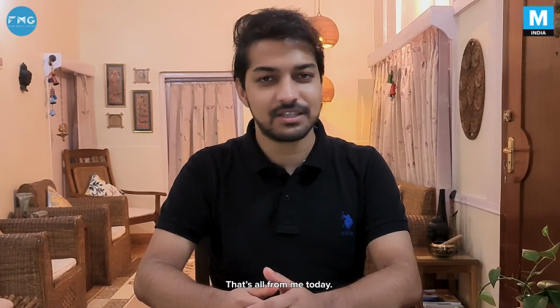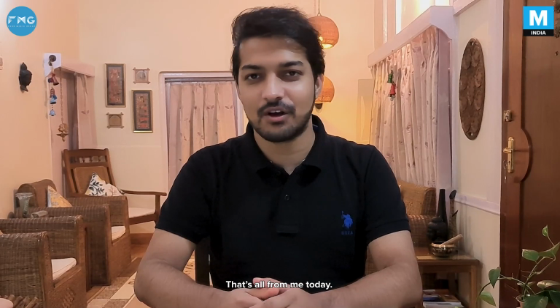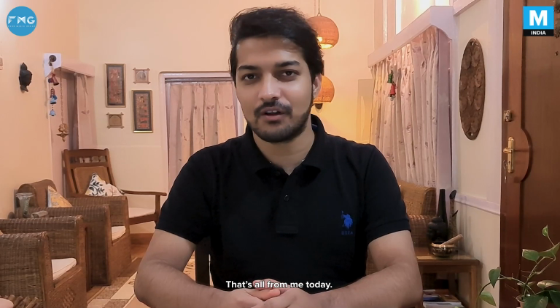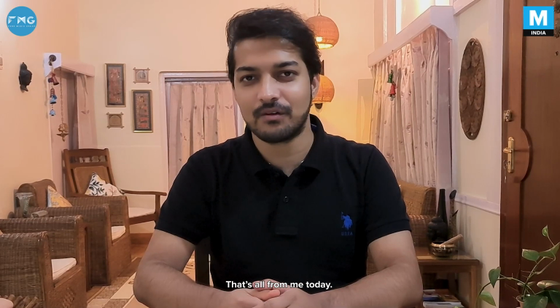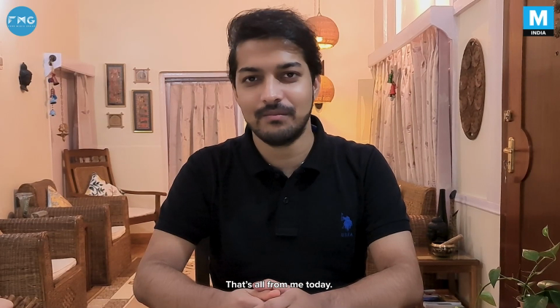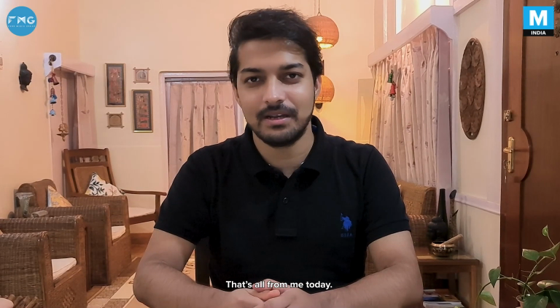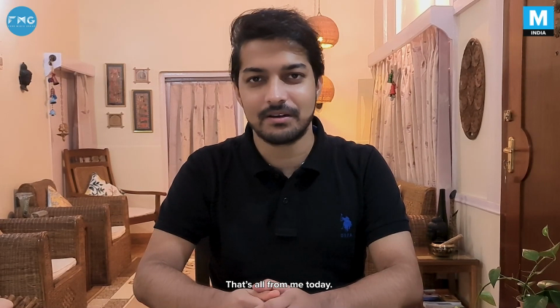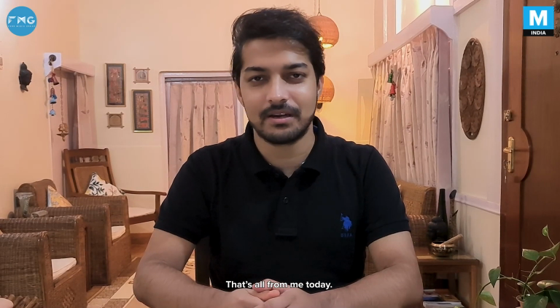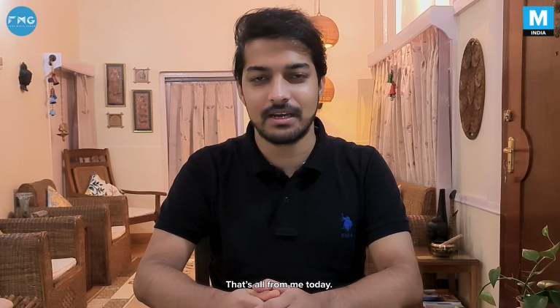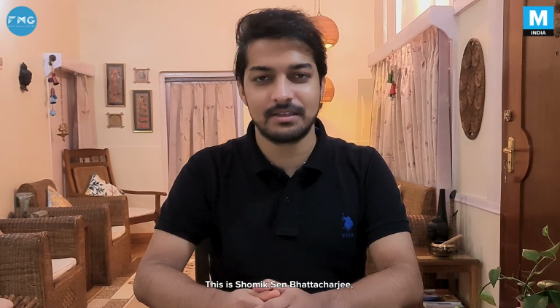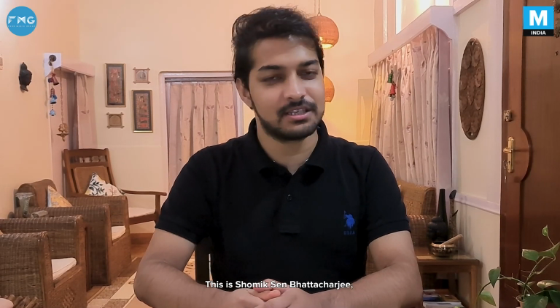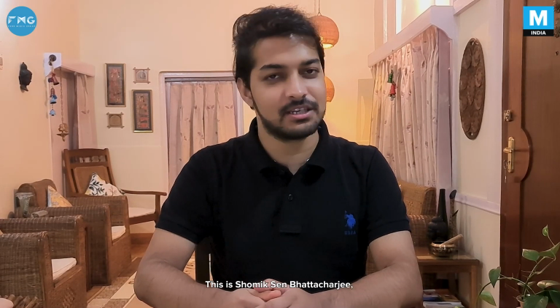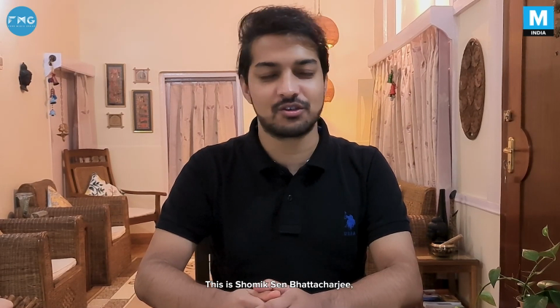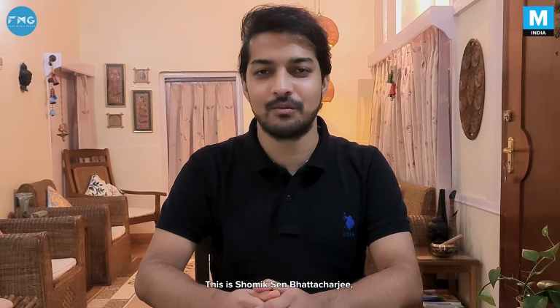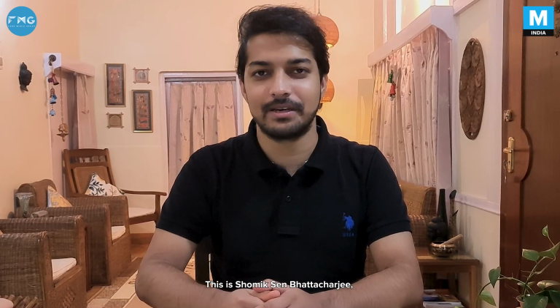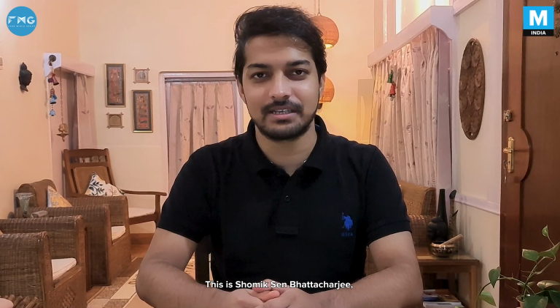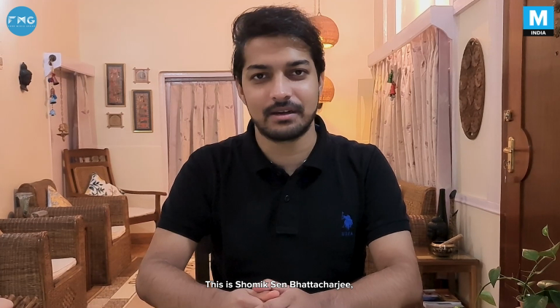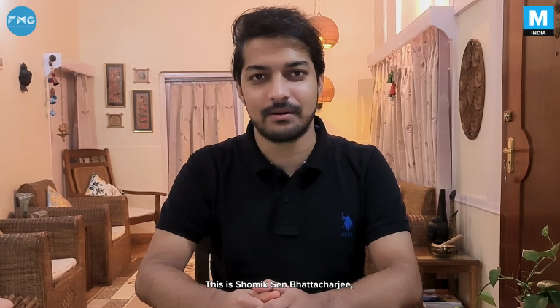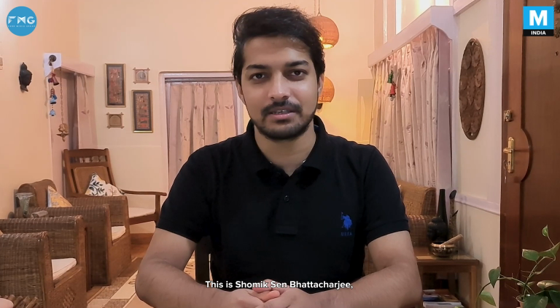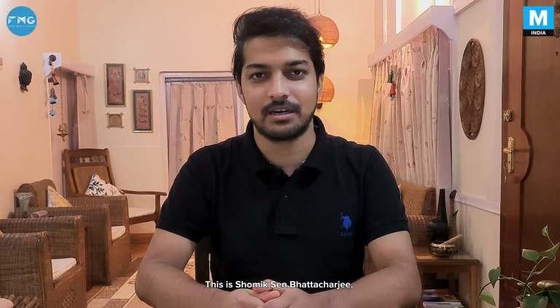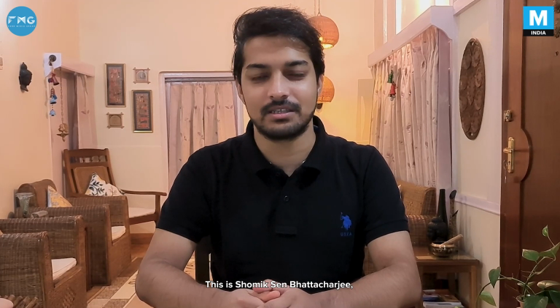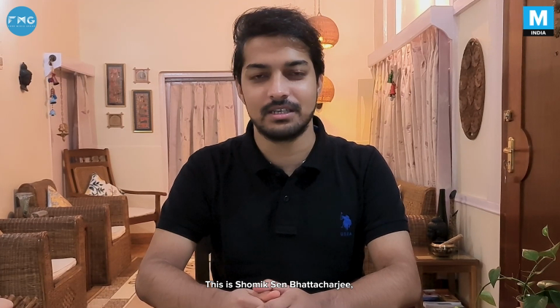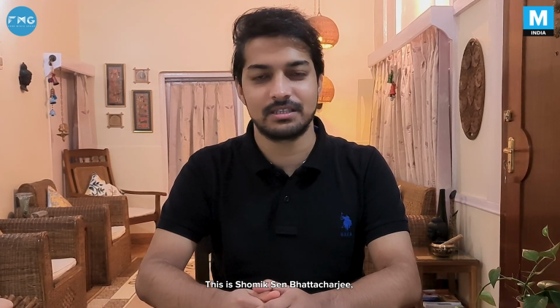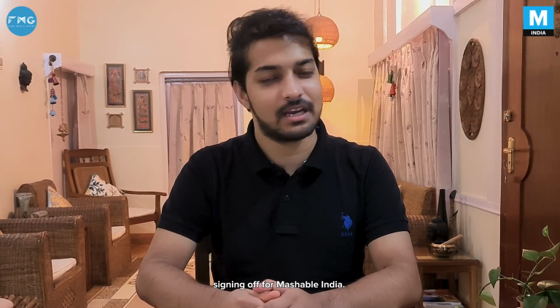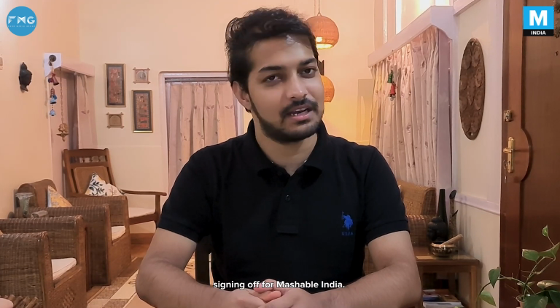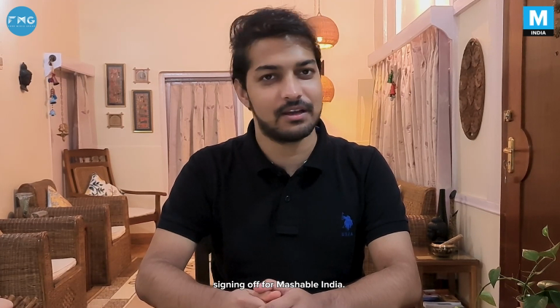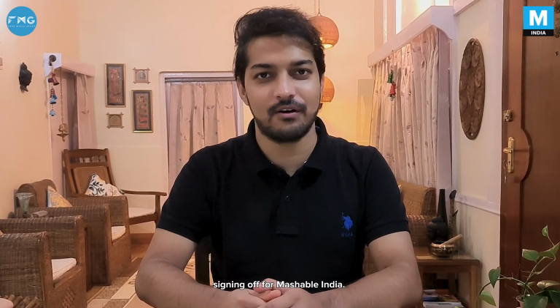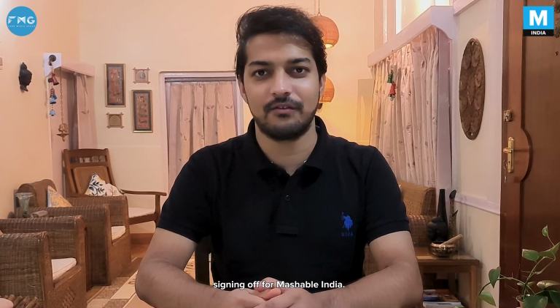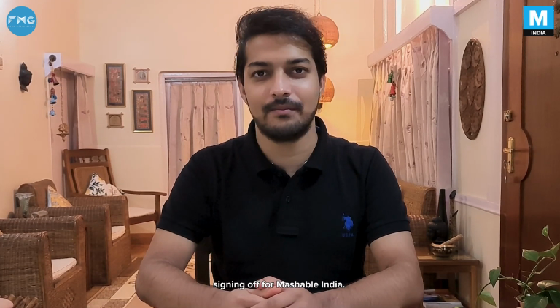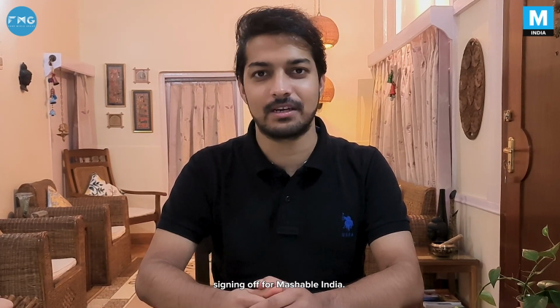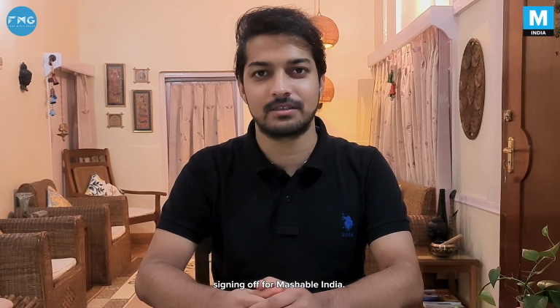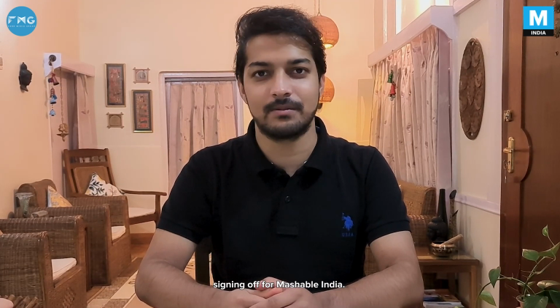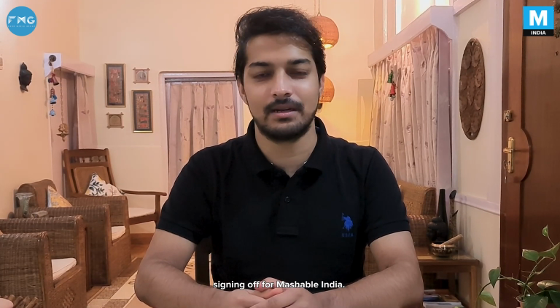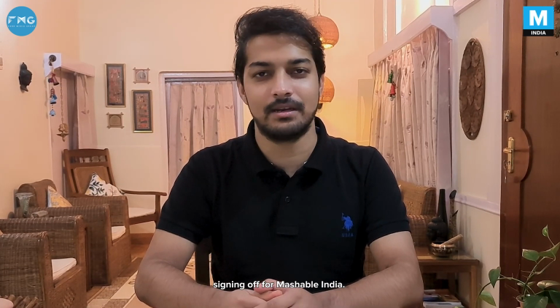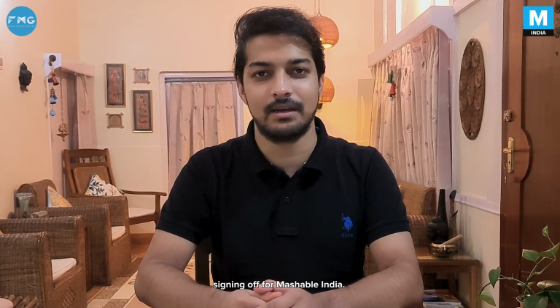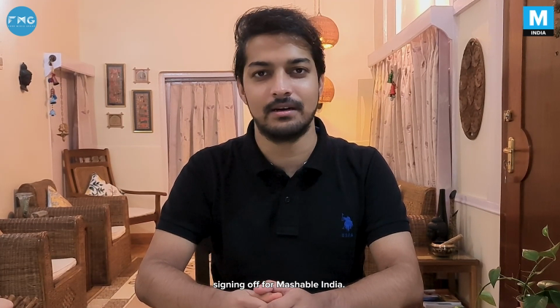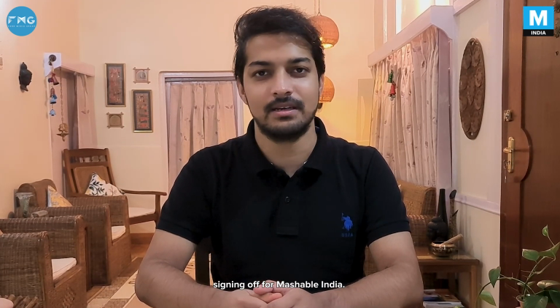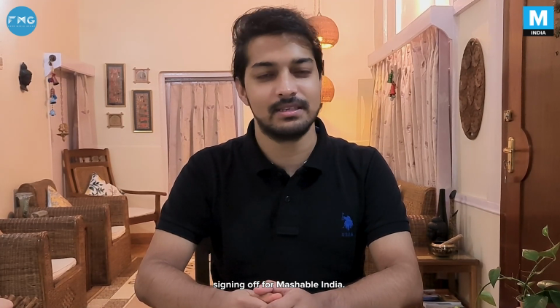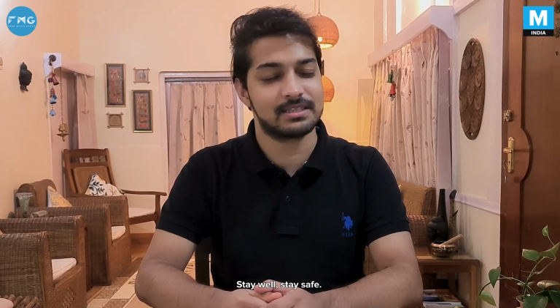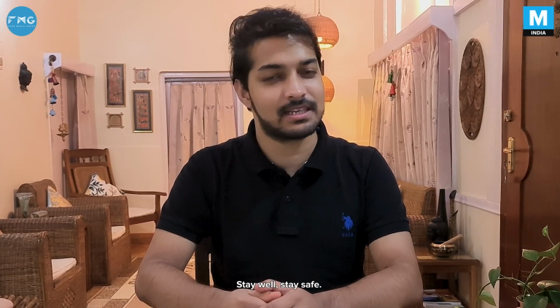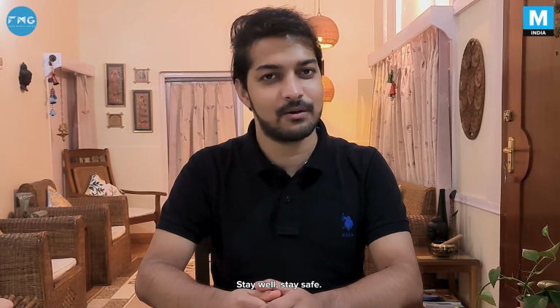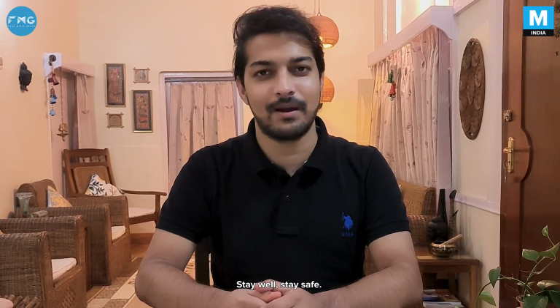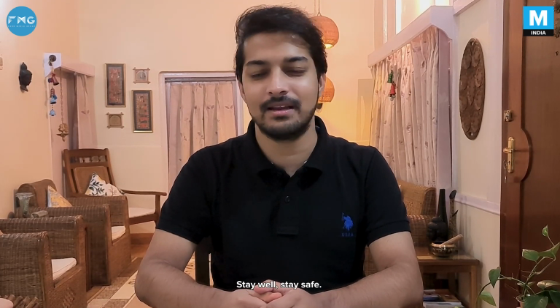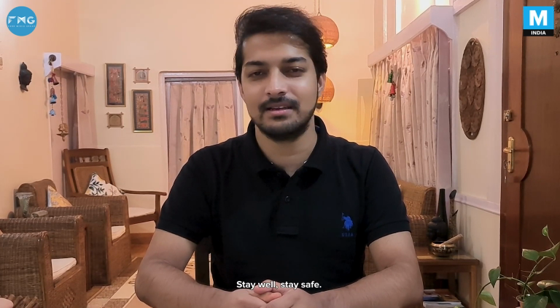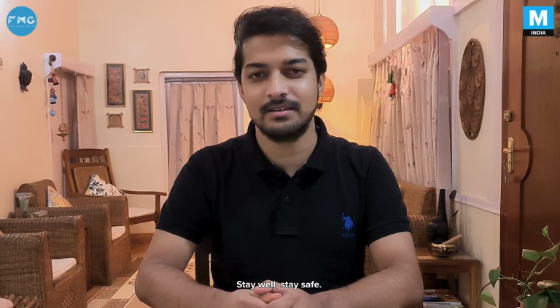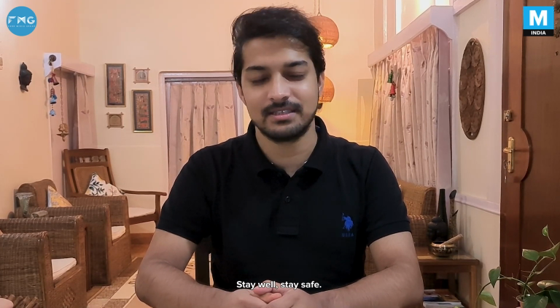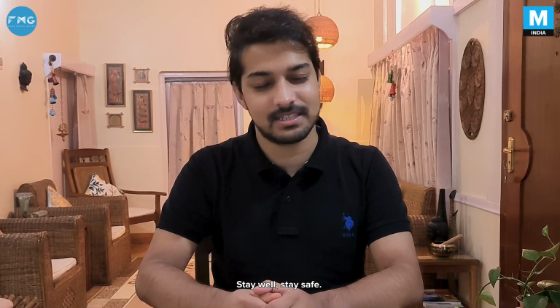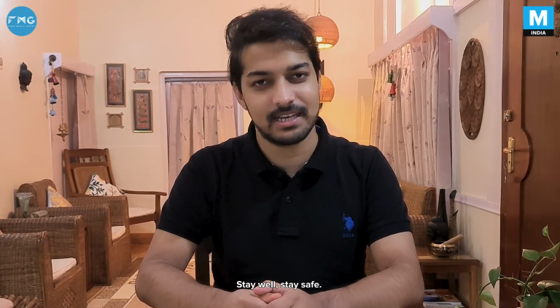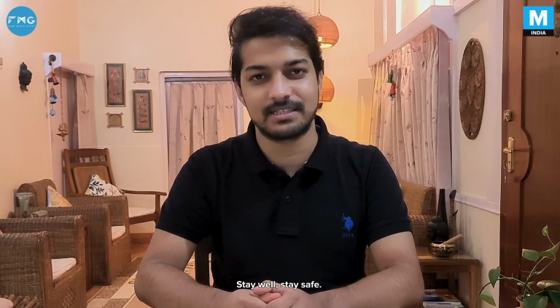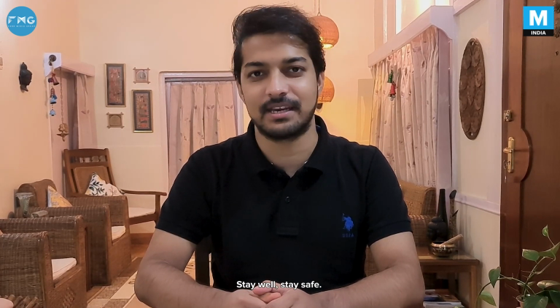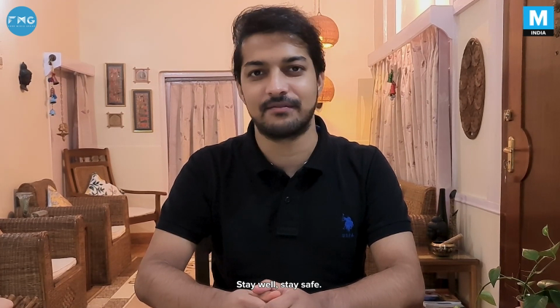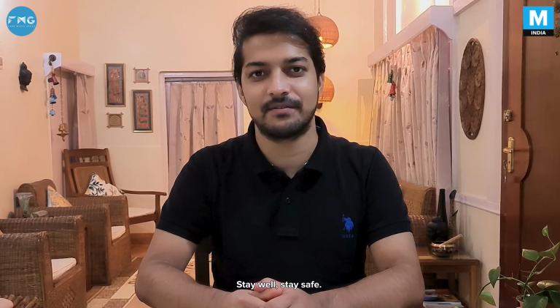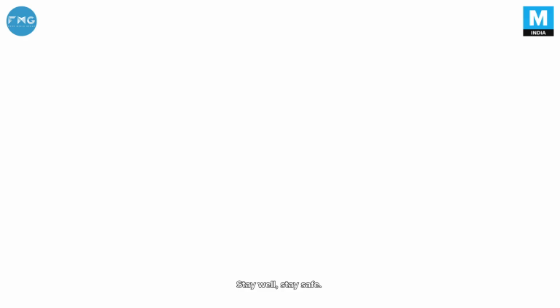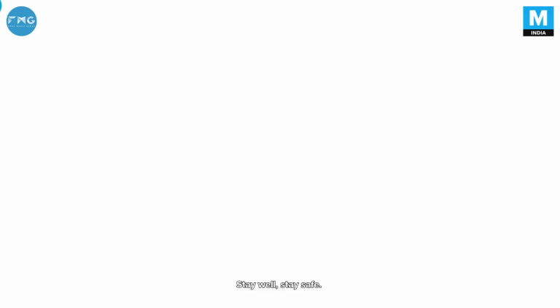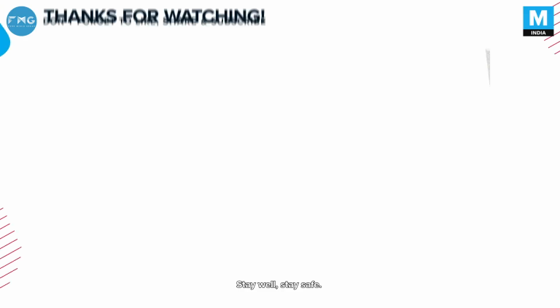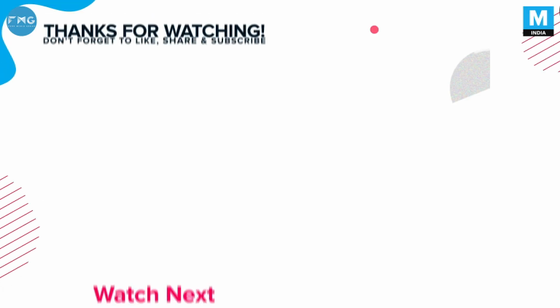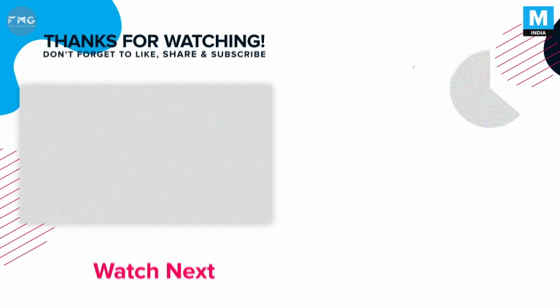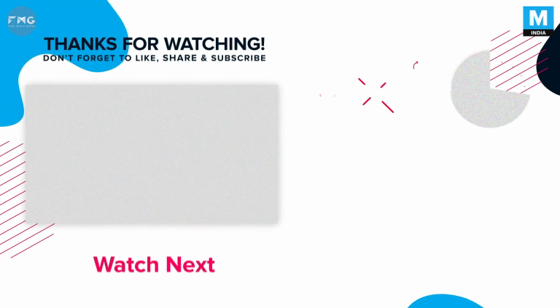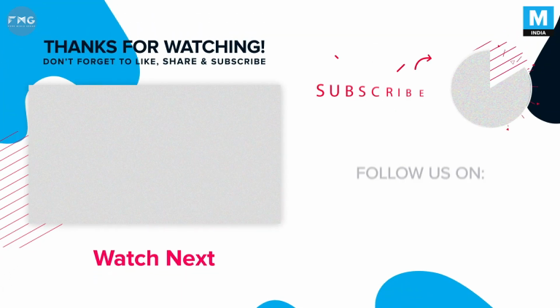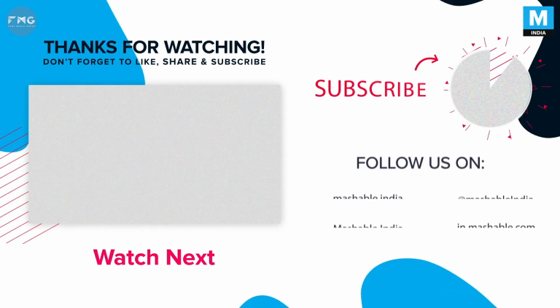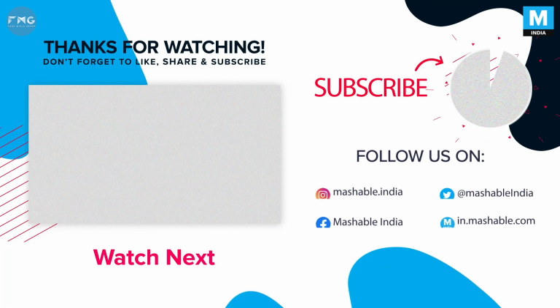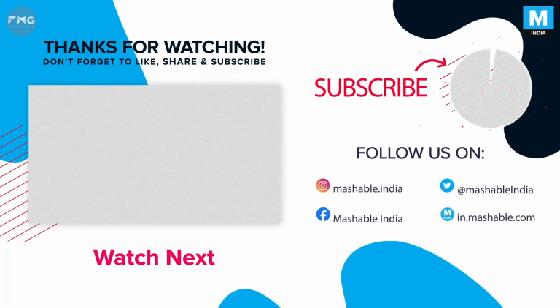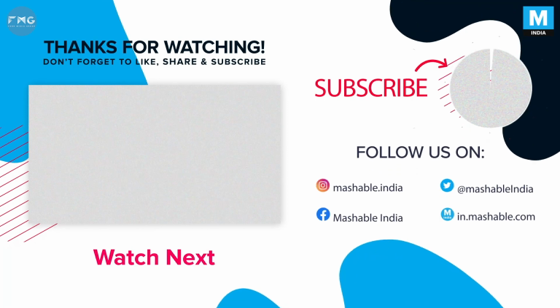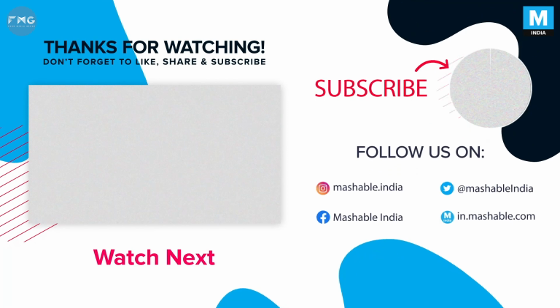That's all from me today. This is Shomik Sanwarachaji signing off for Mashable India. Stay well, stay safe.